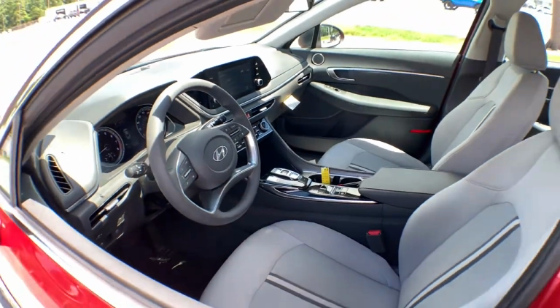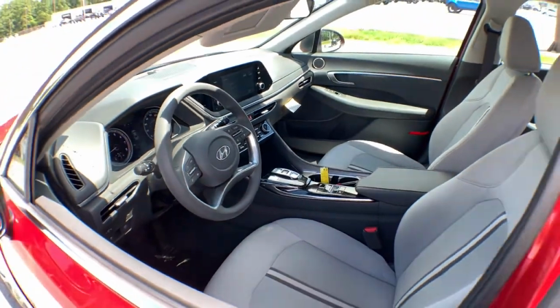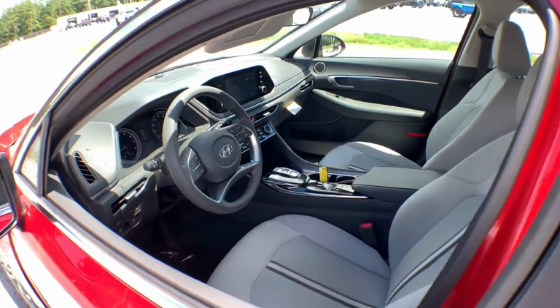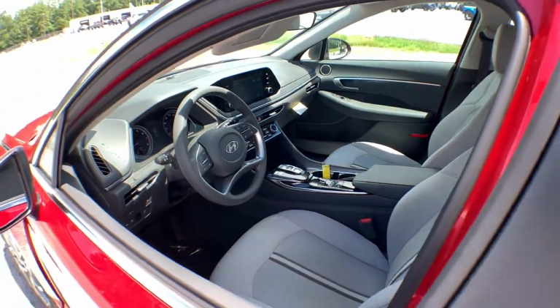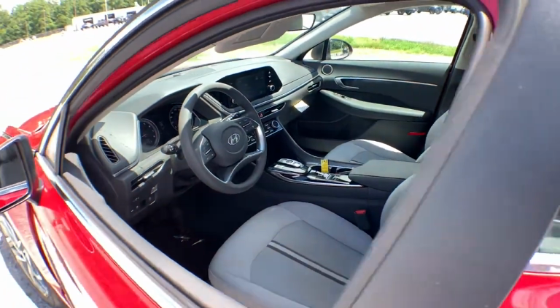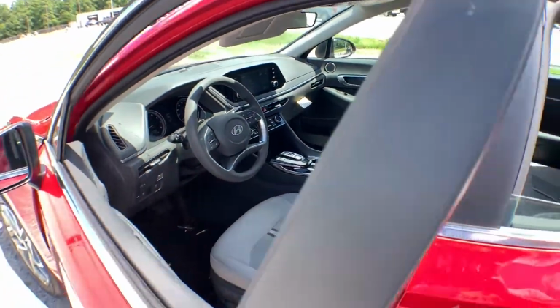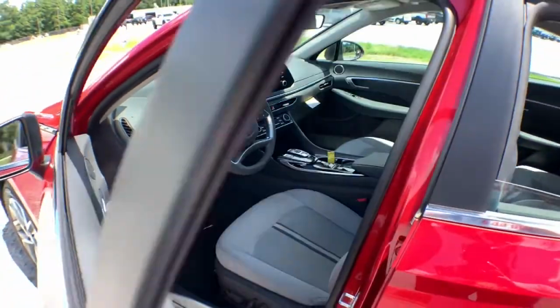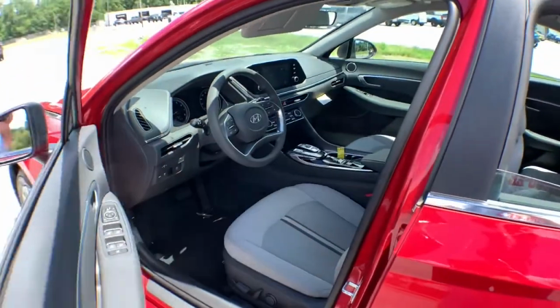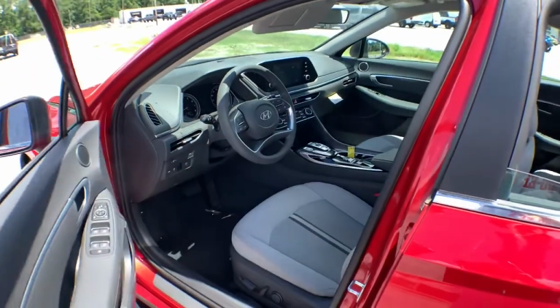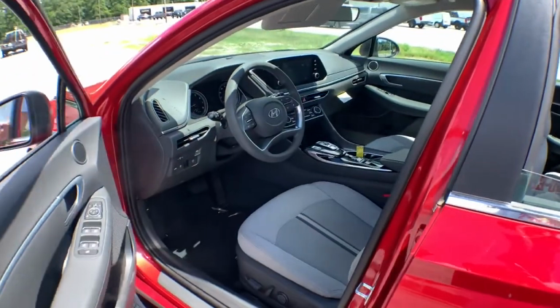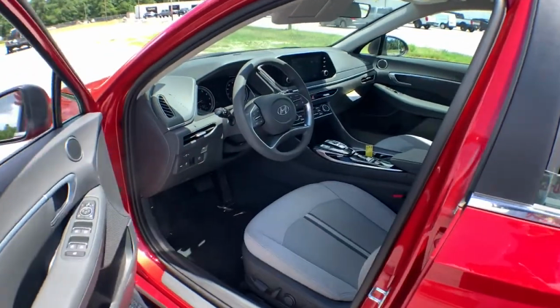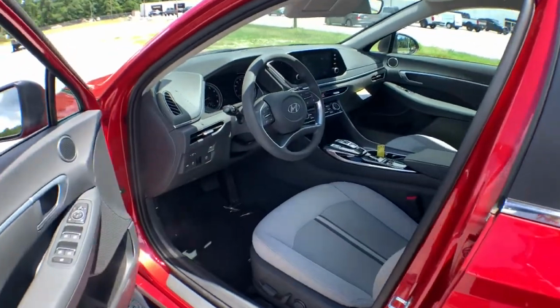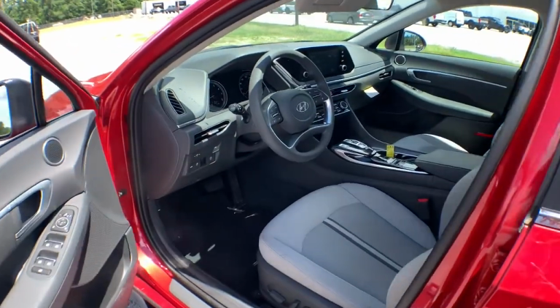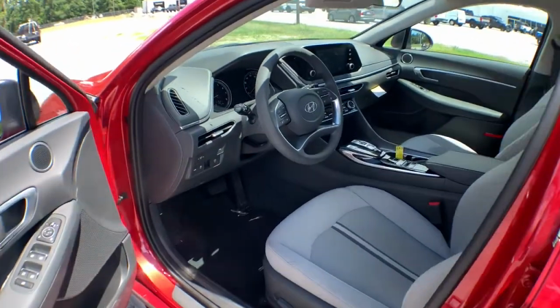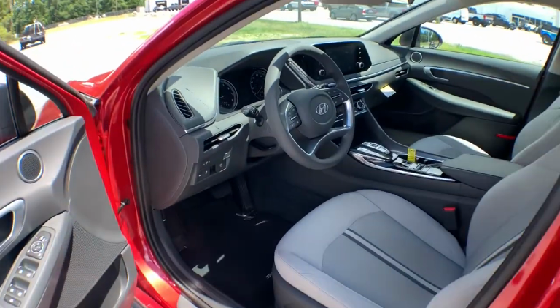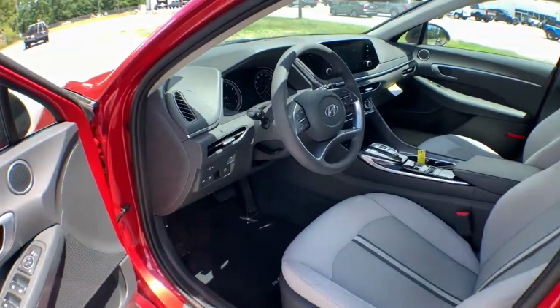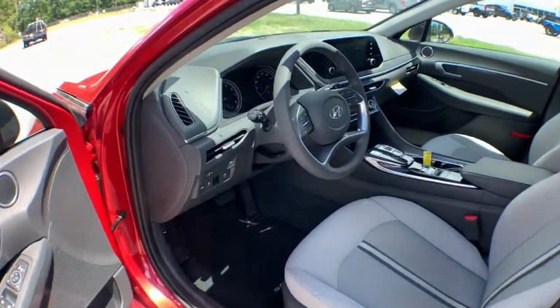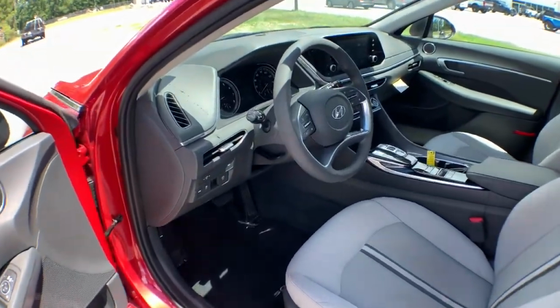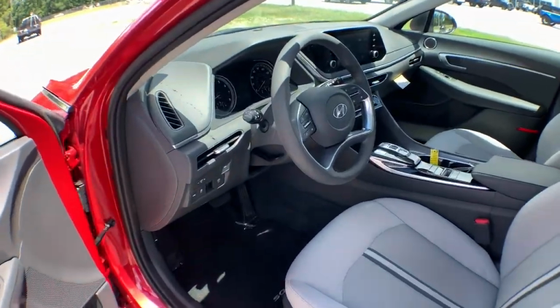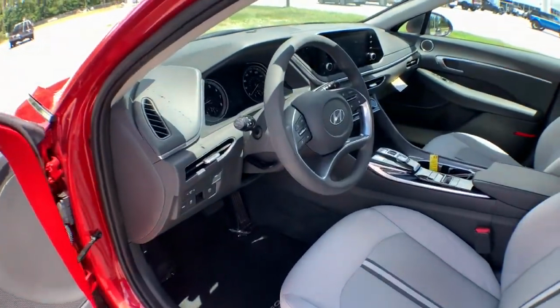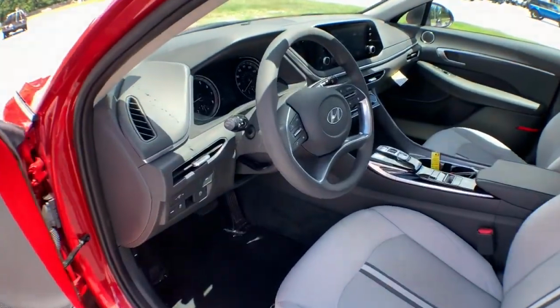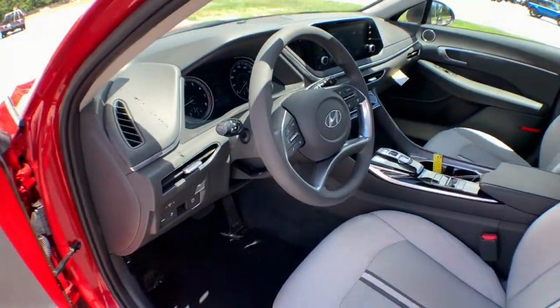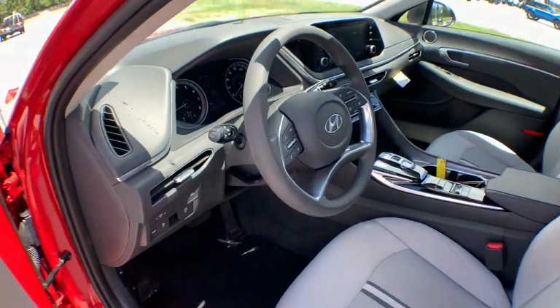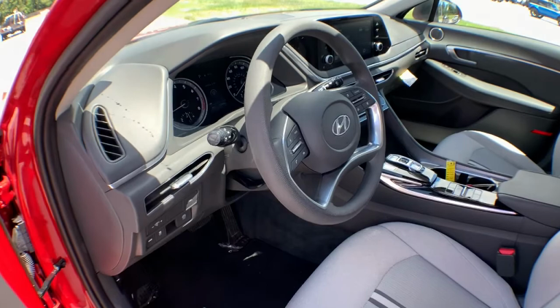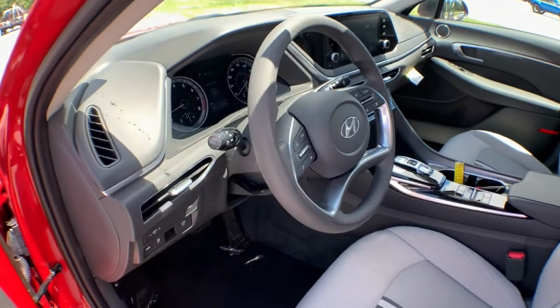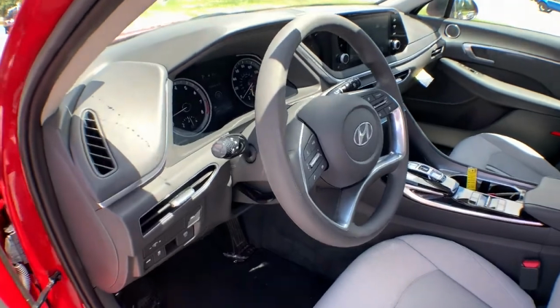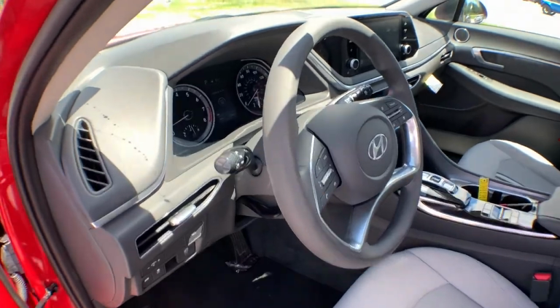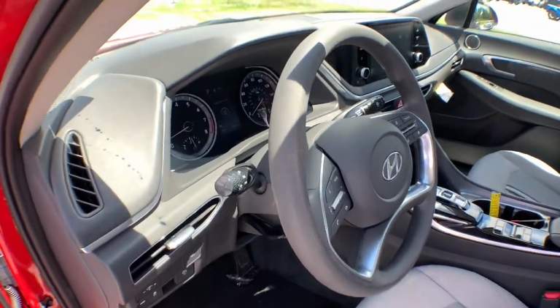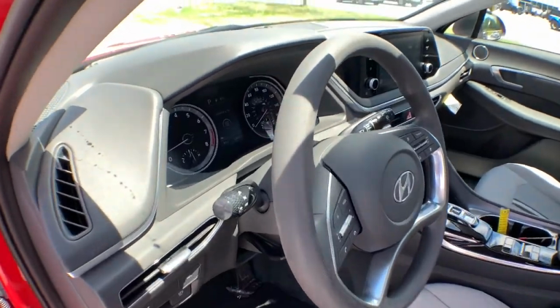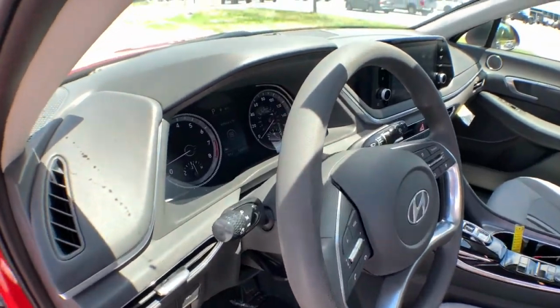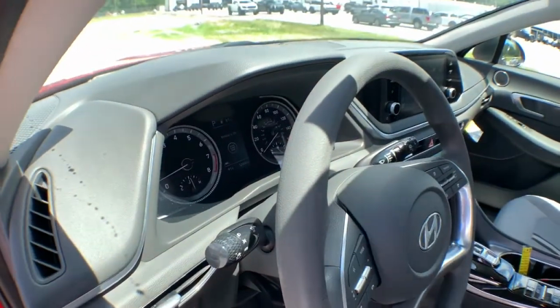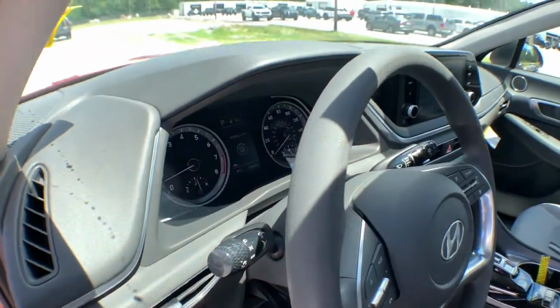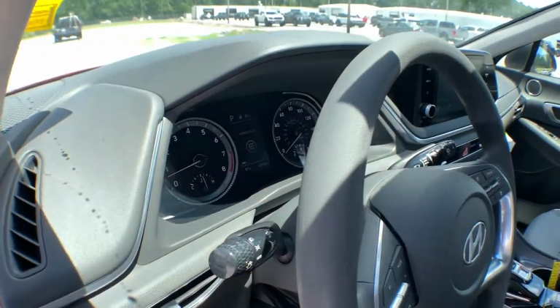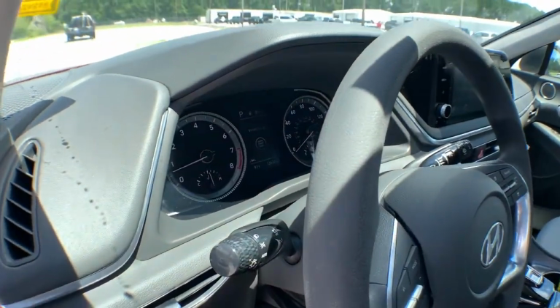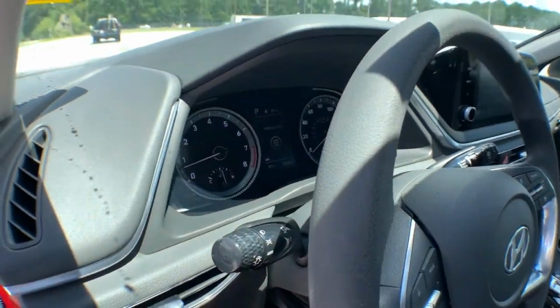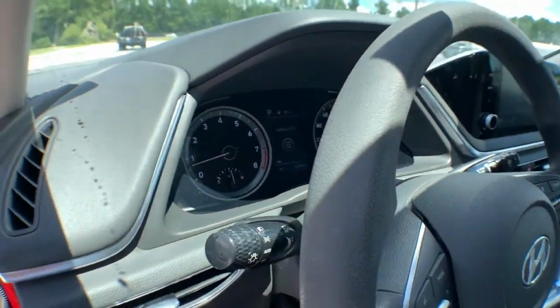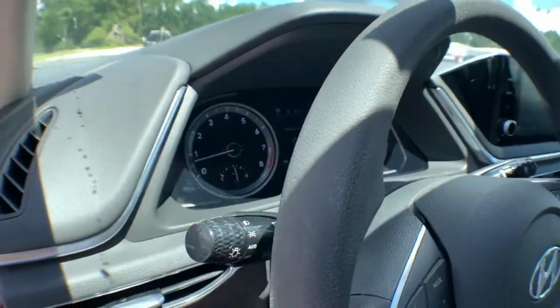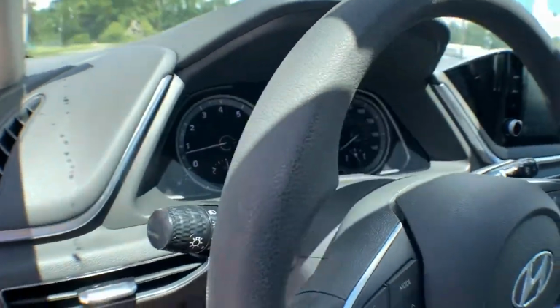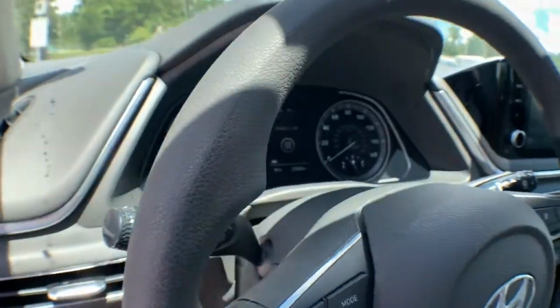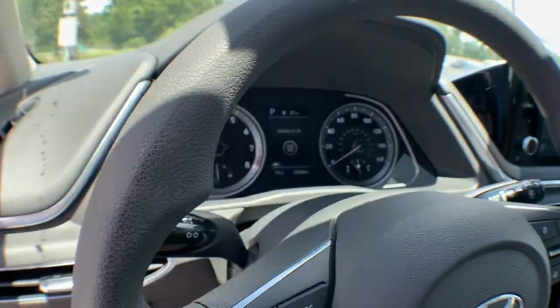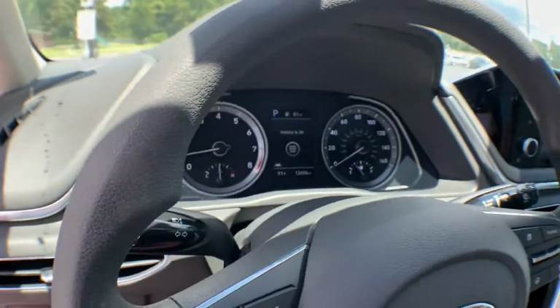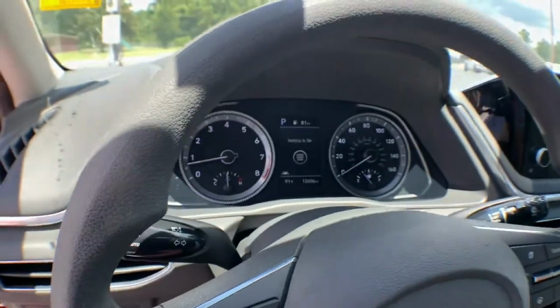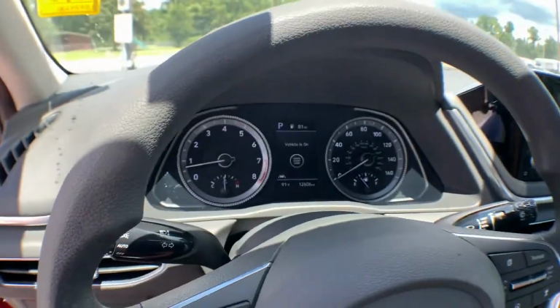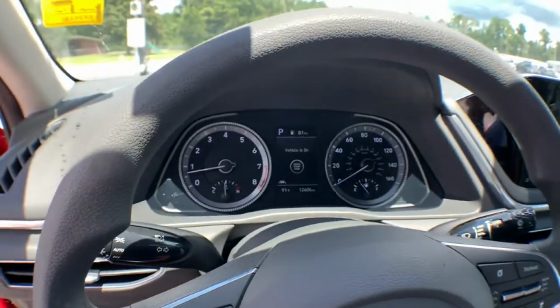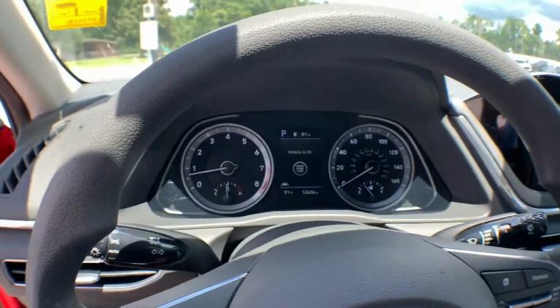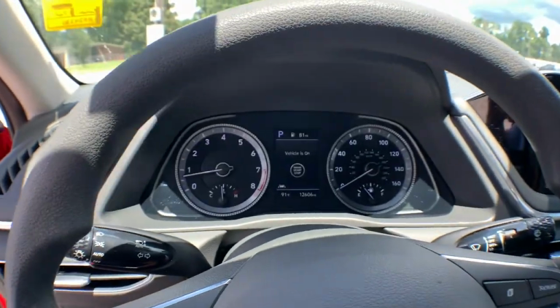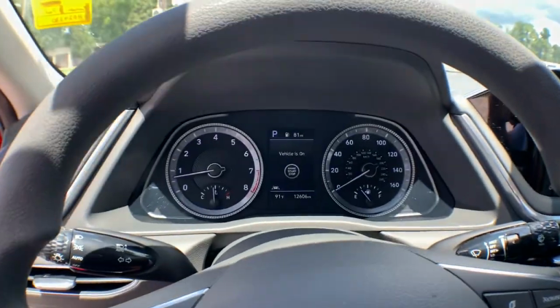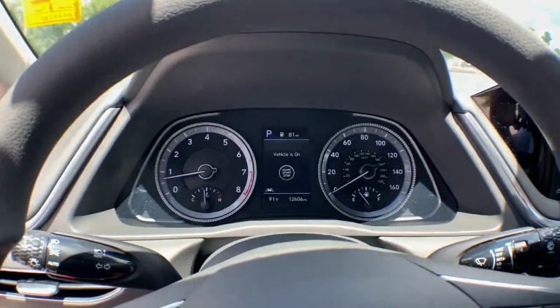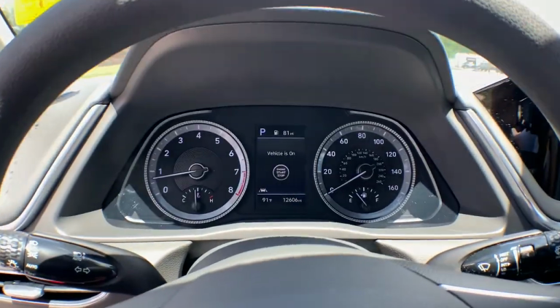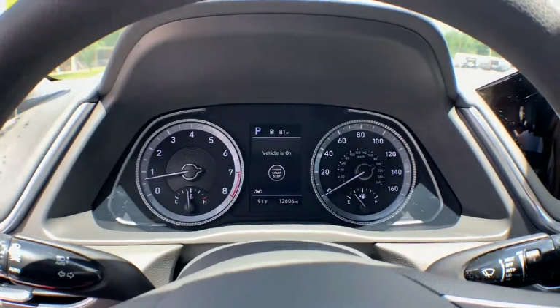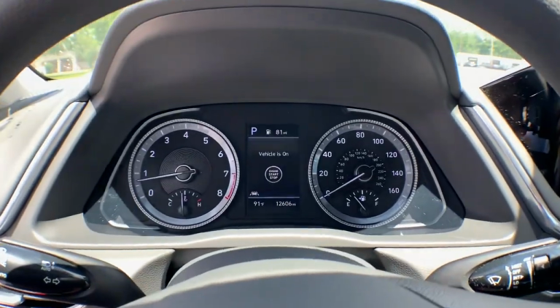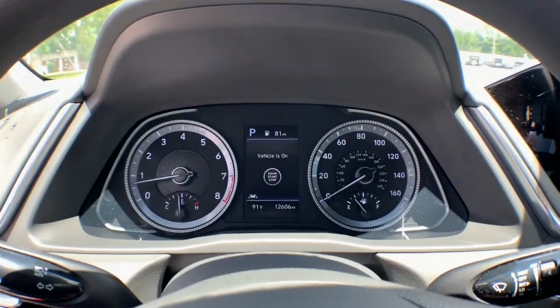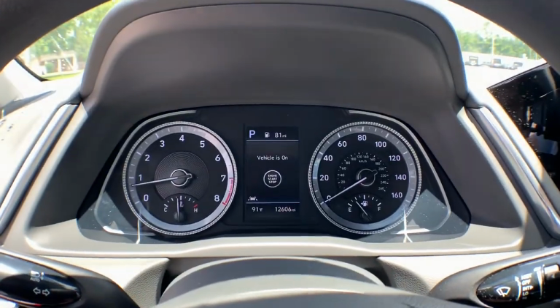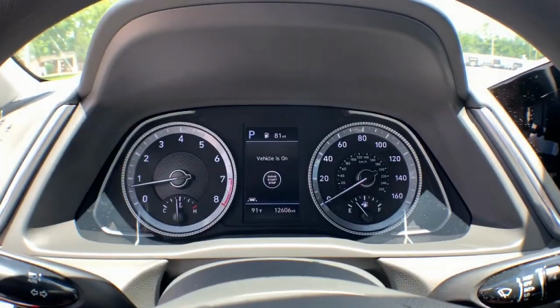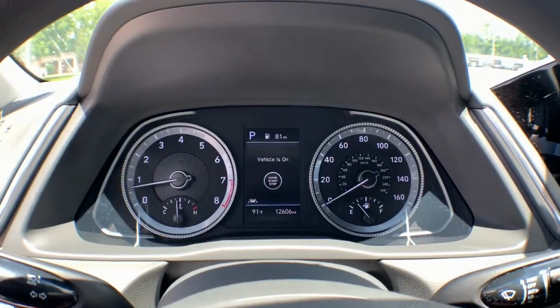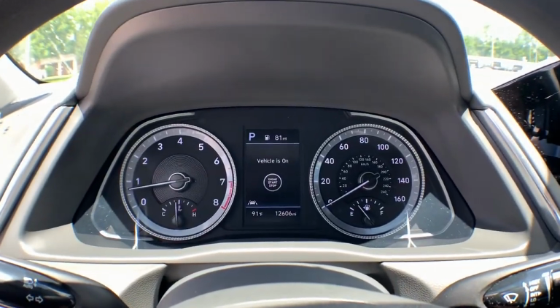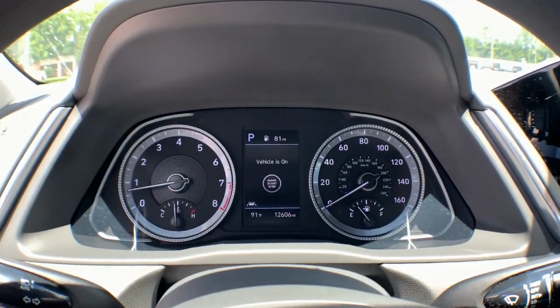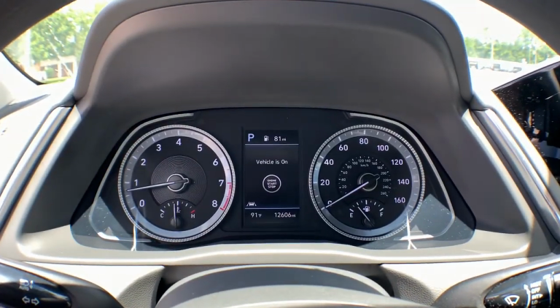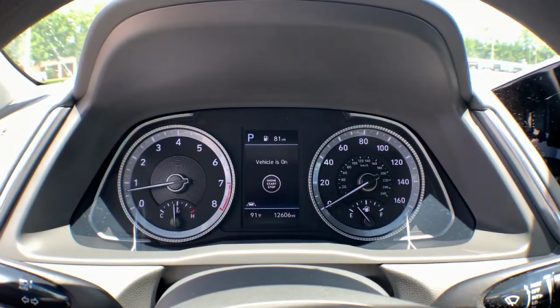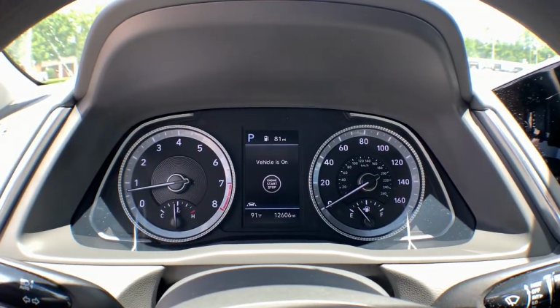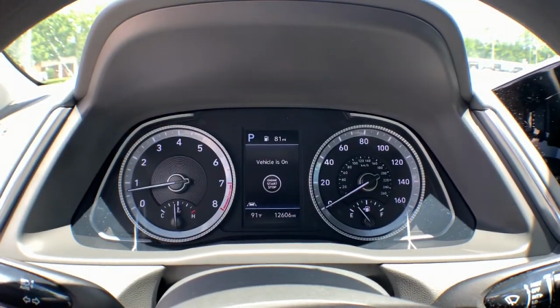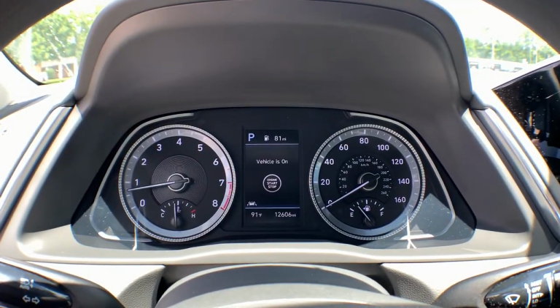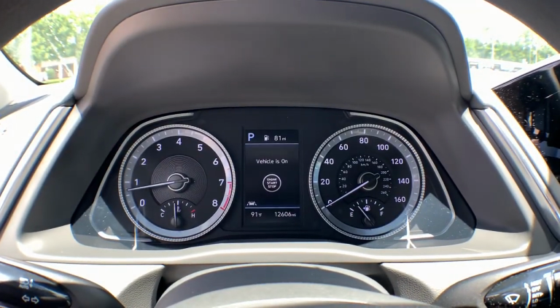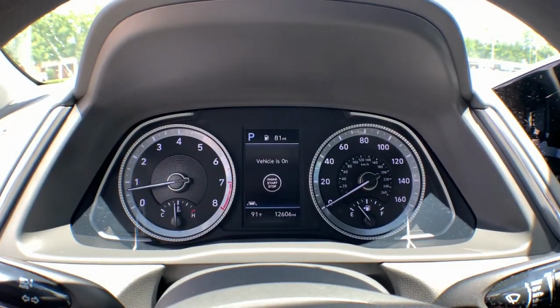With ample cargo space, standard driver assistance, and standout style, this family-friendly four-door is ready to take you places.